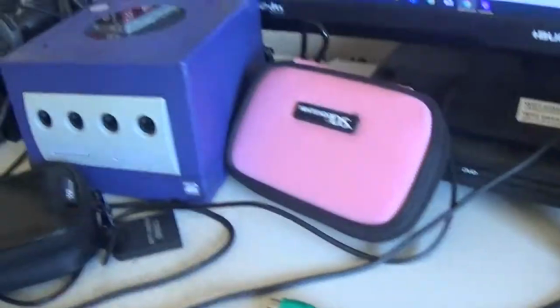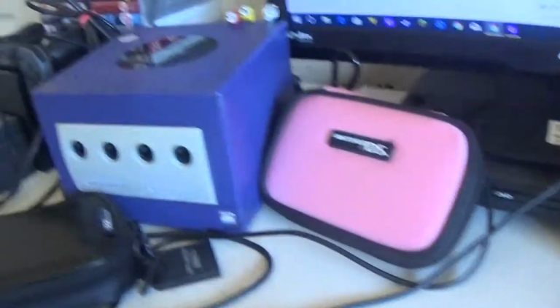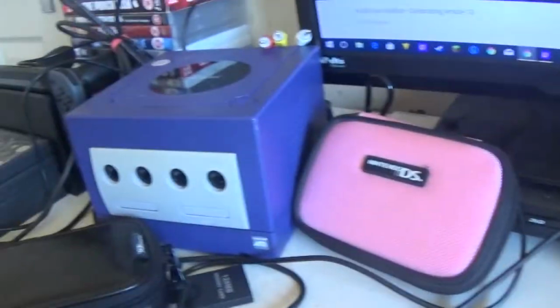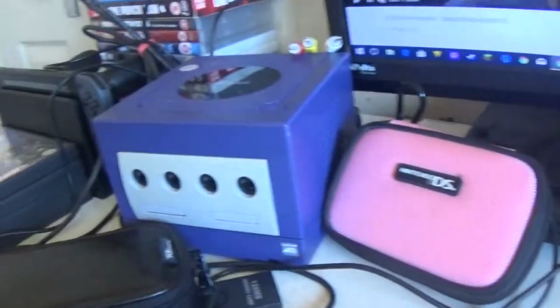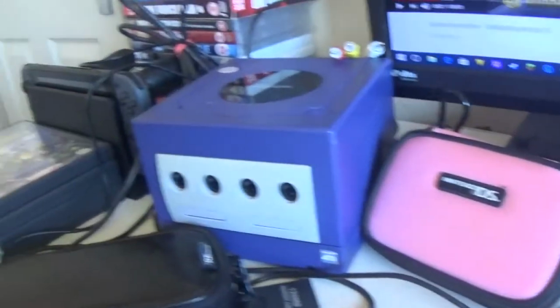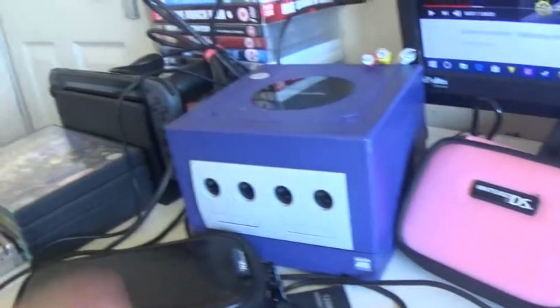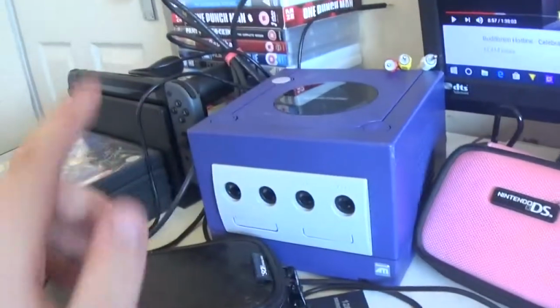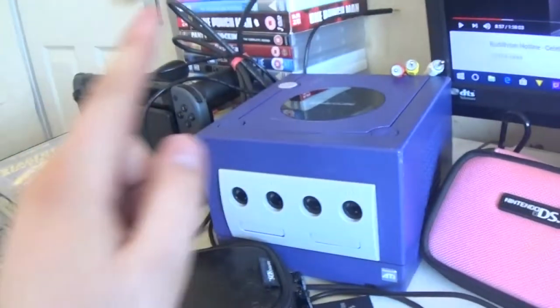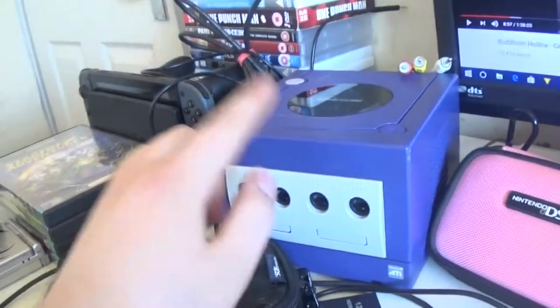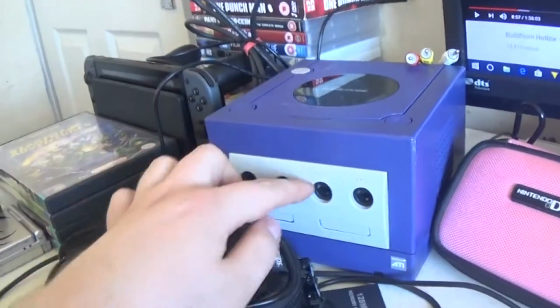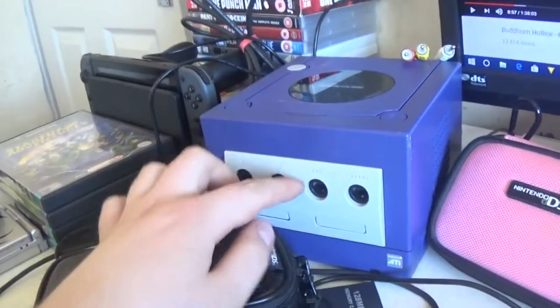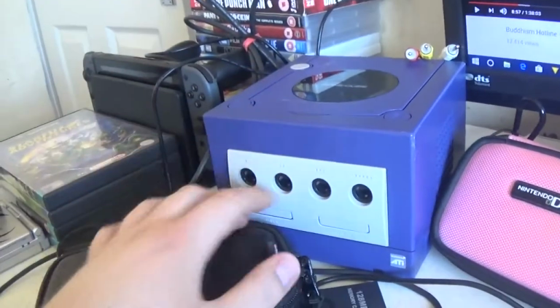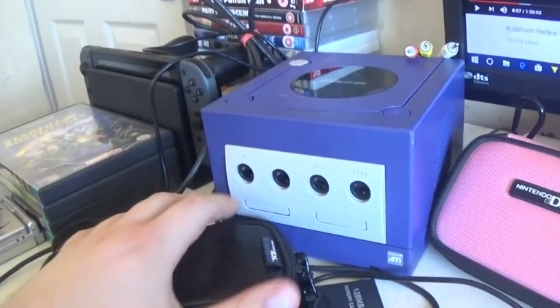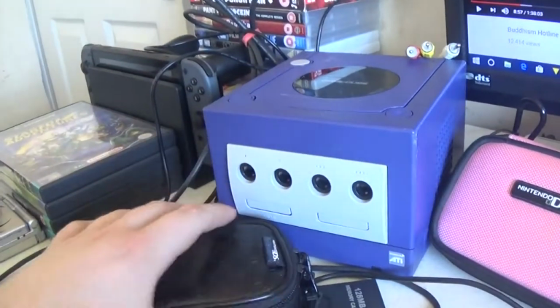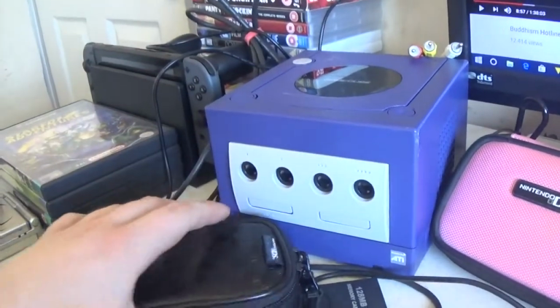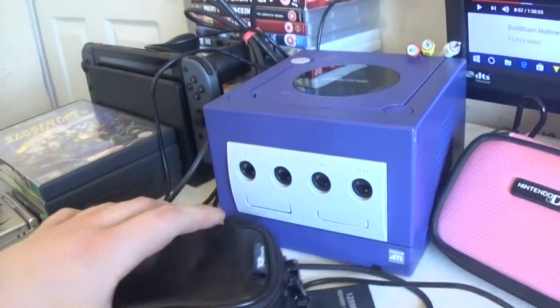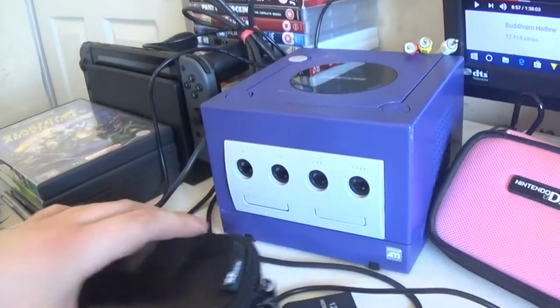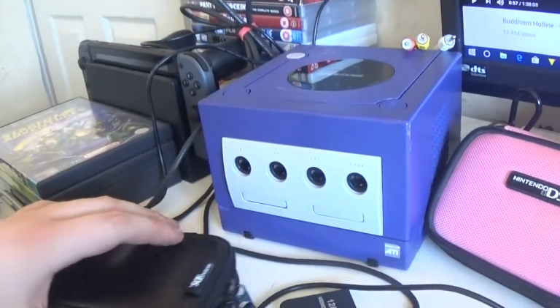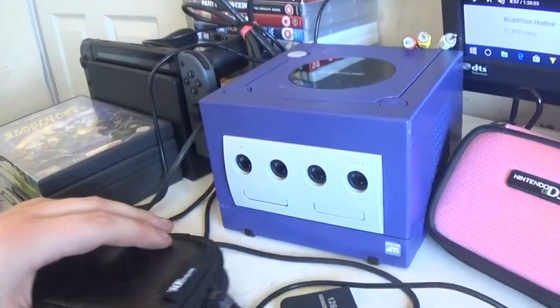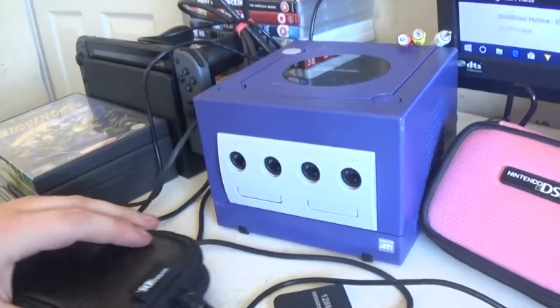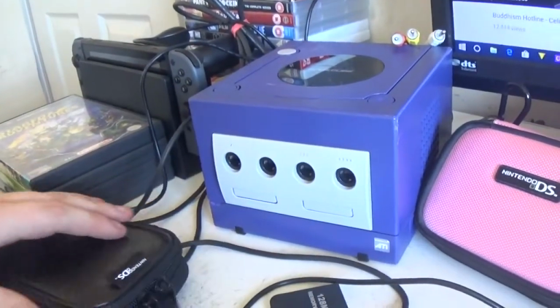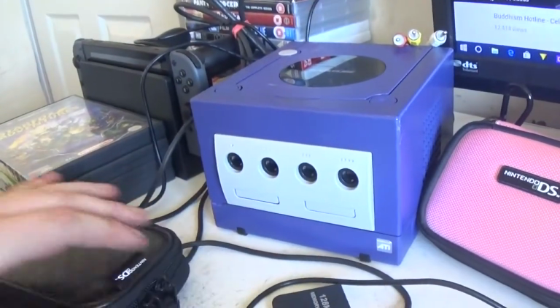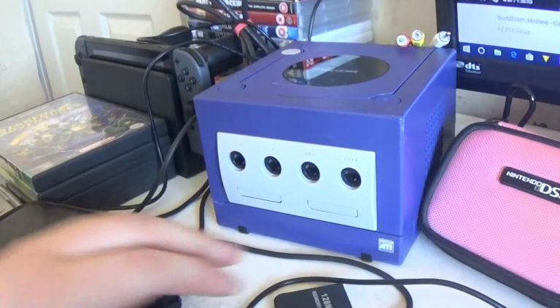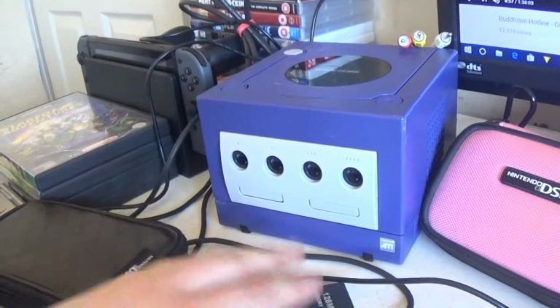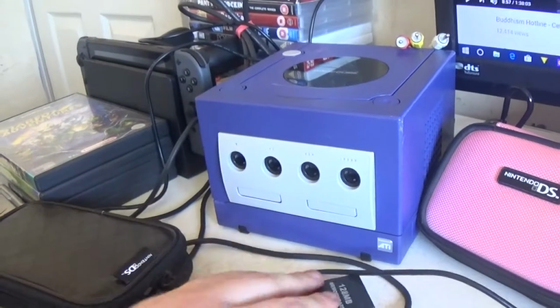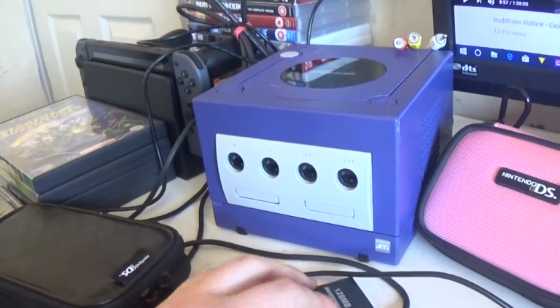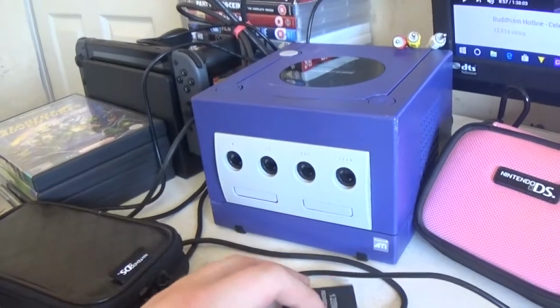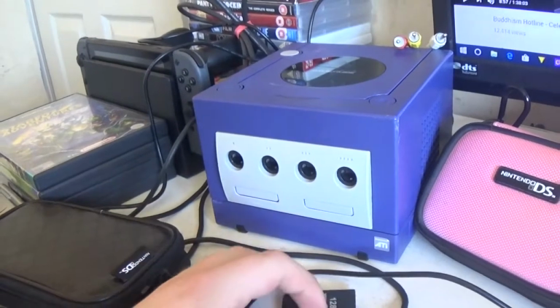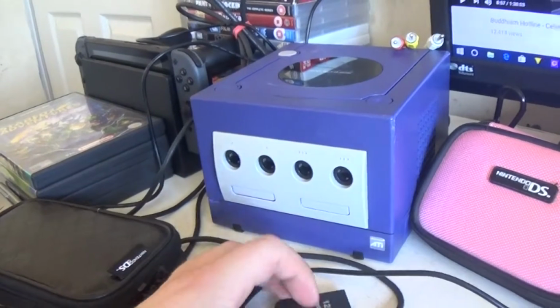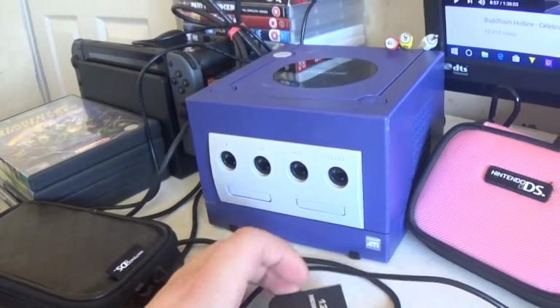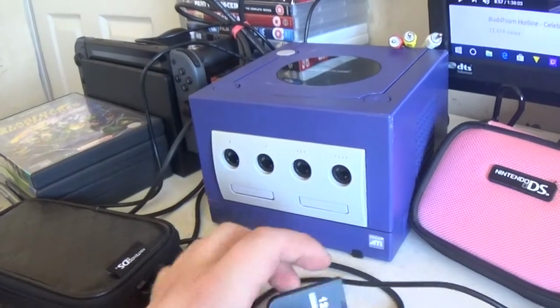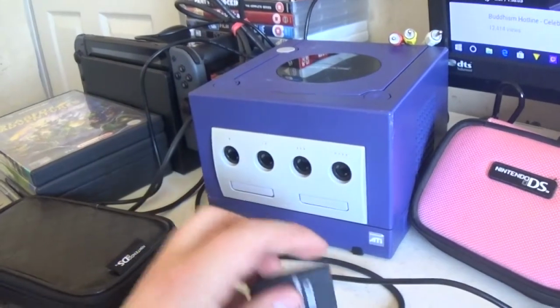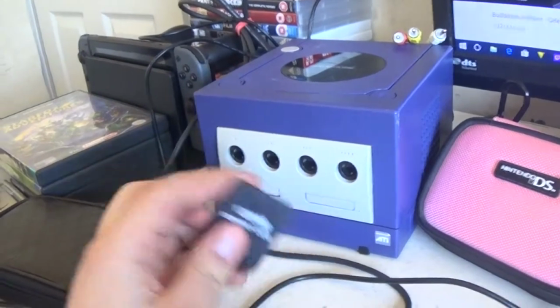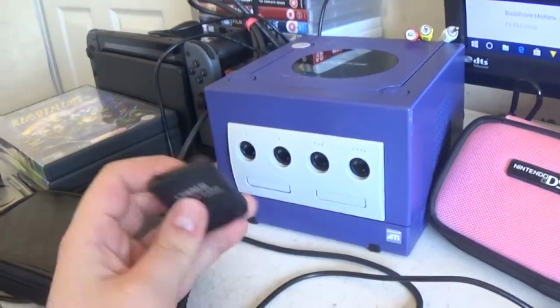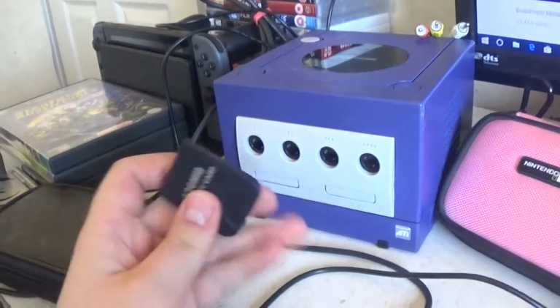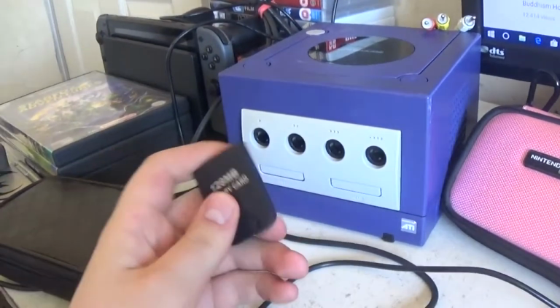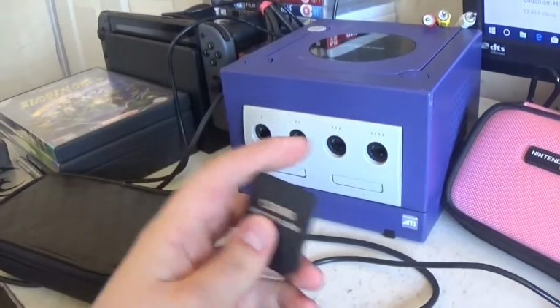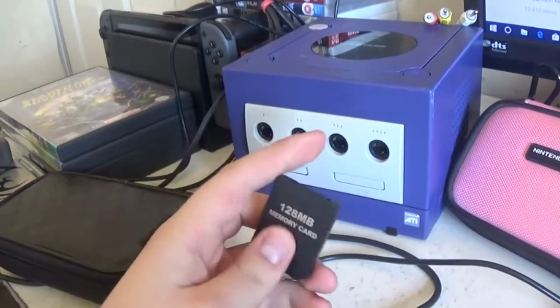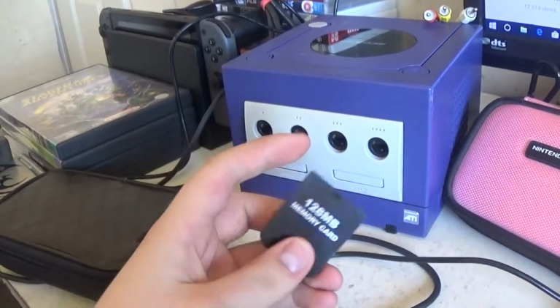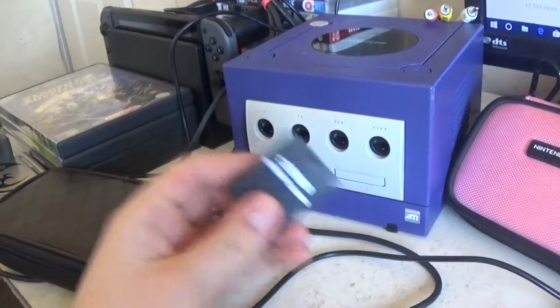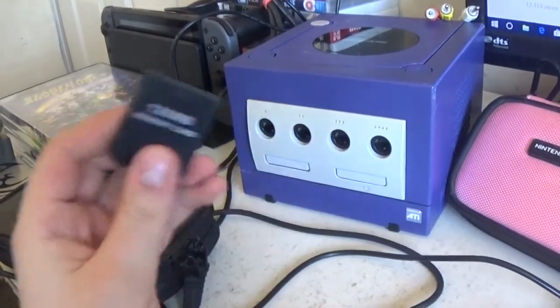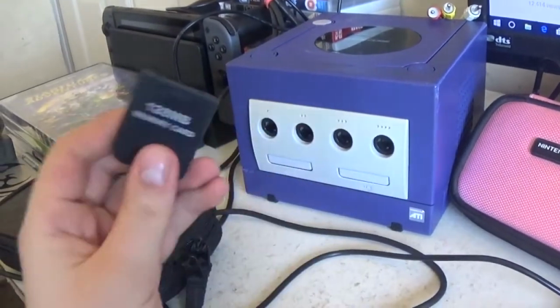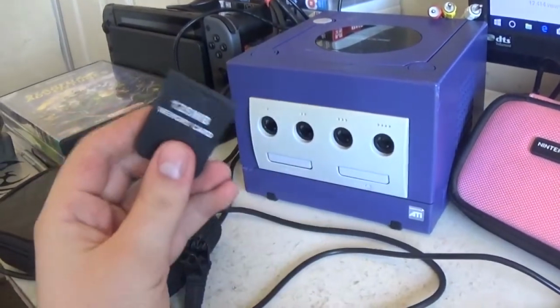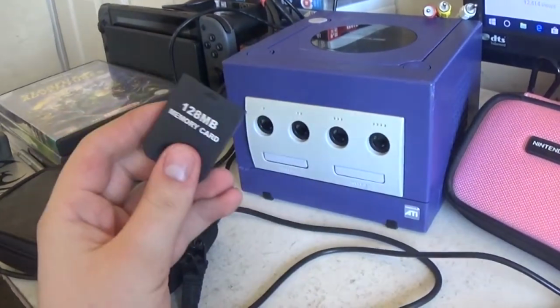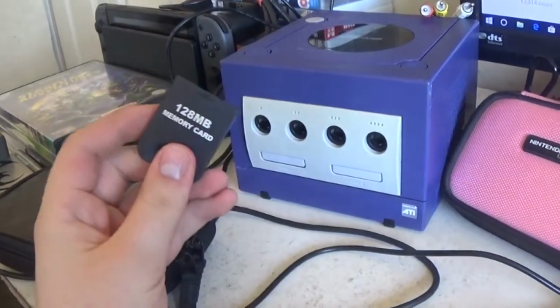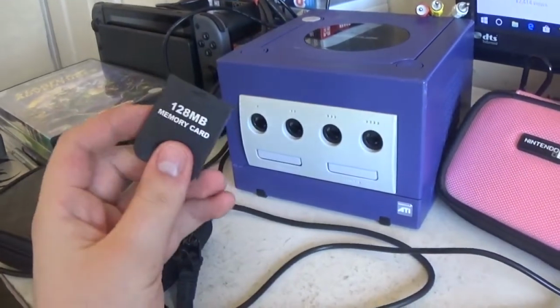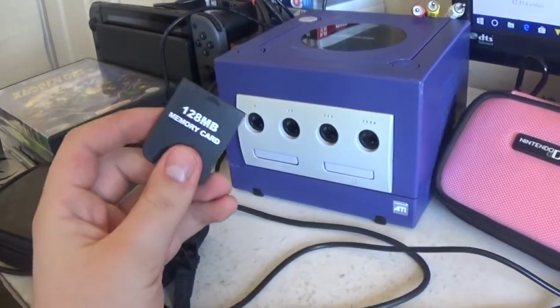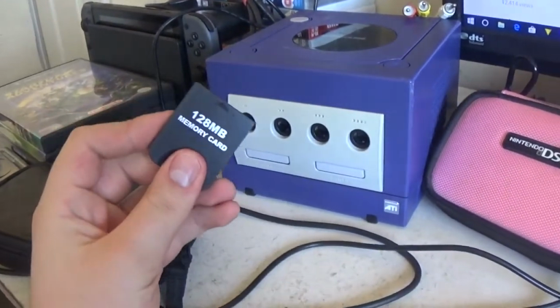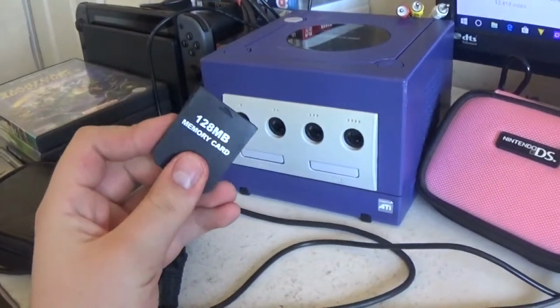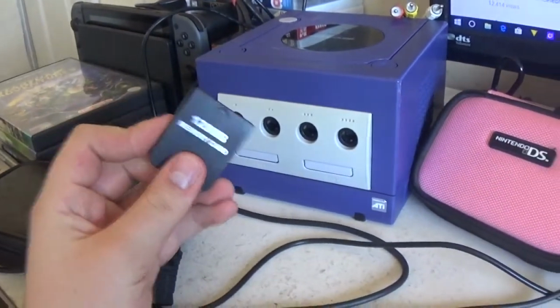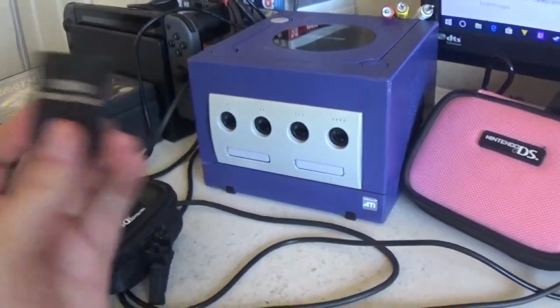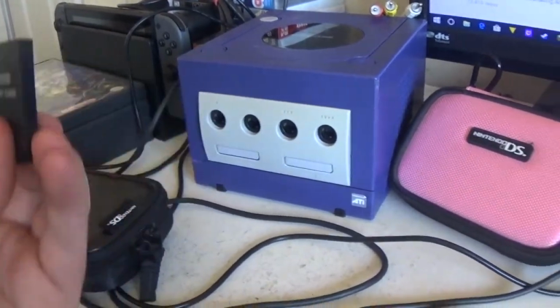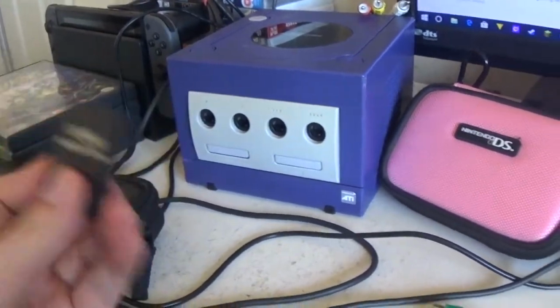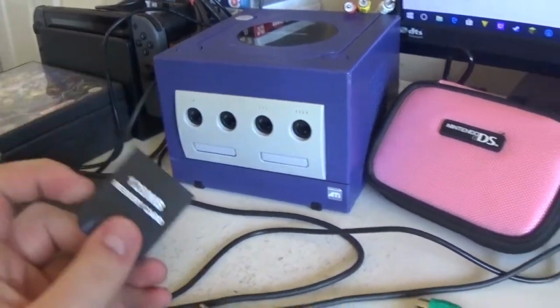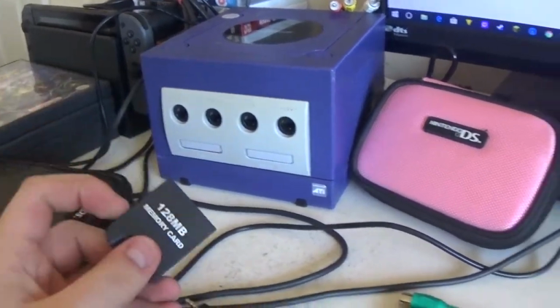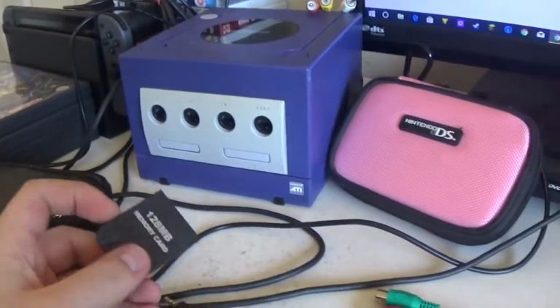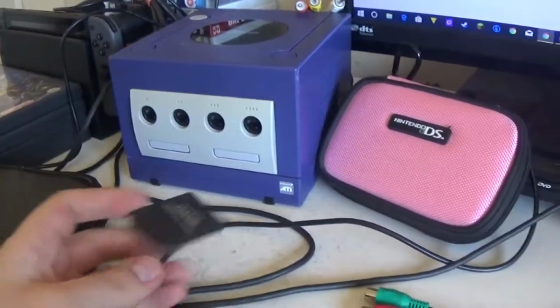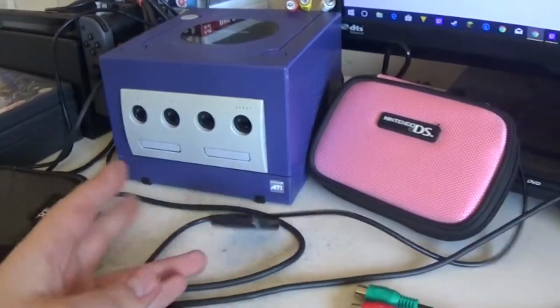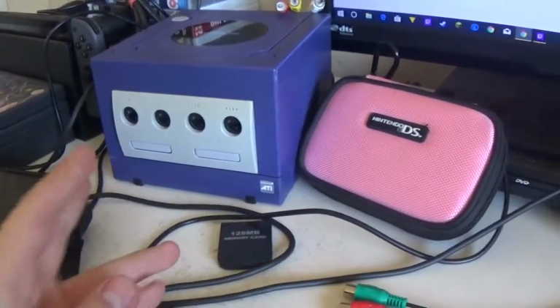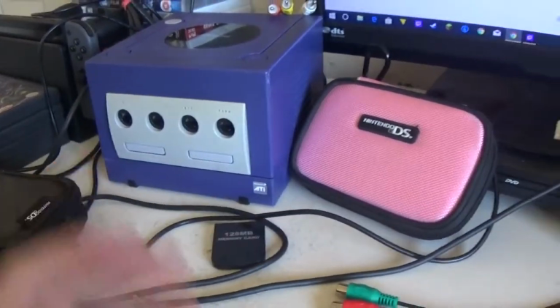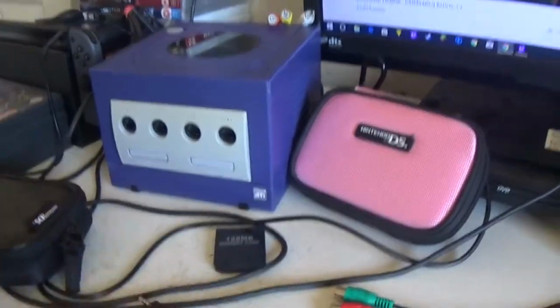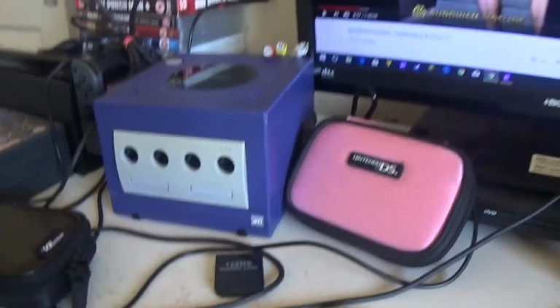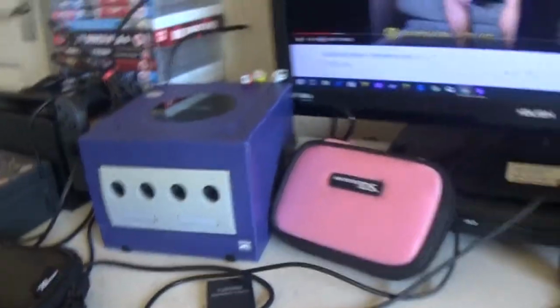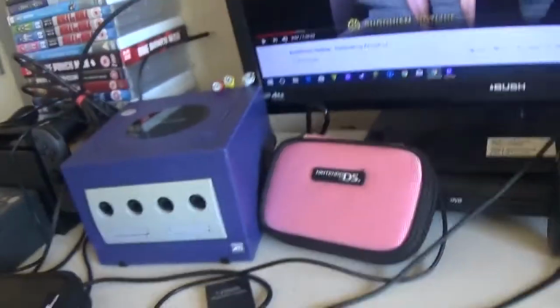Anyways, this GameCube didn't come with its own memory cards, so I have to buy one on Amazon. It's like 10 quid each, so that's not bad.